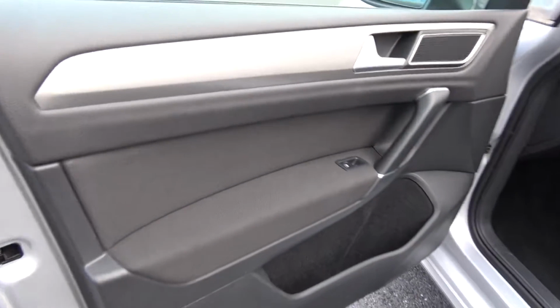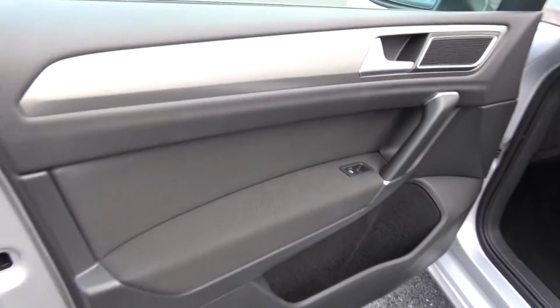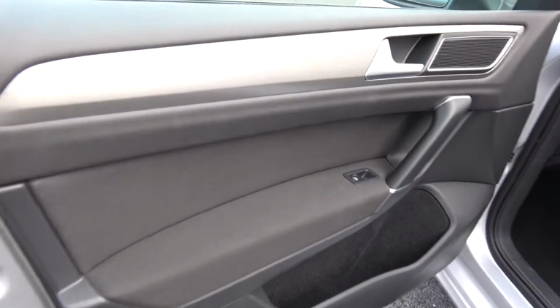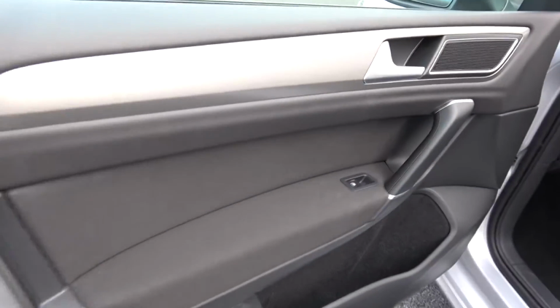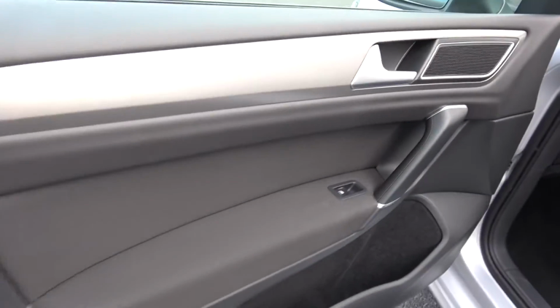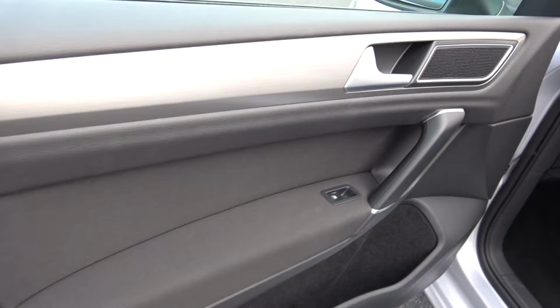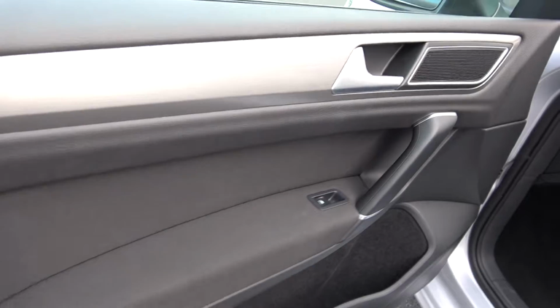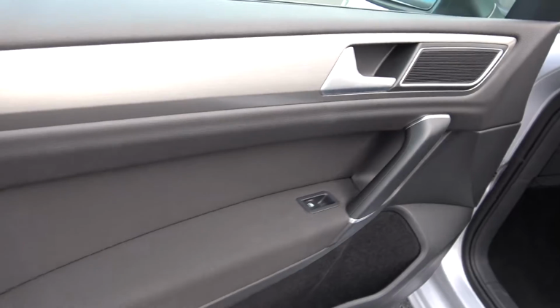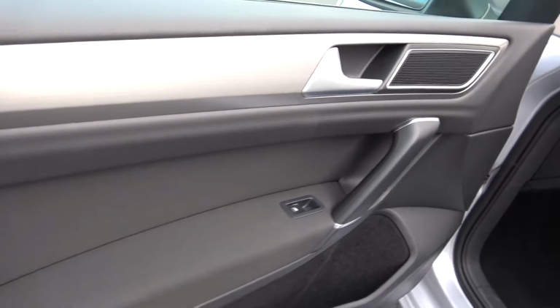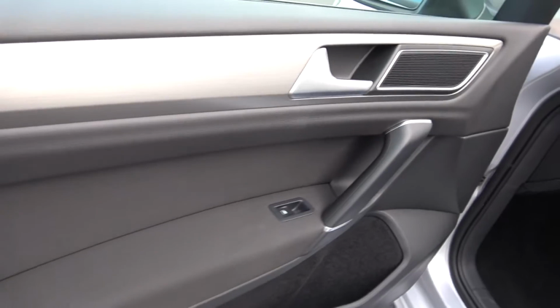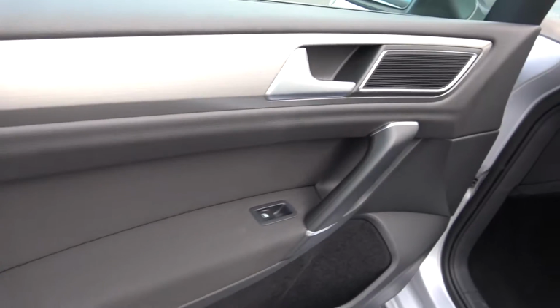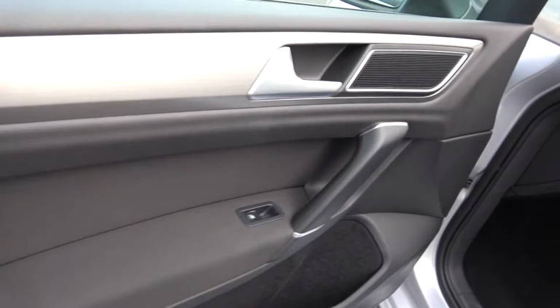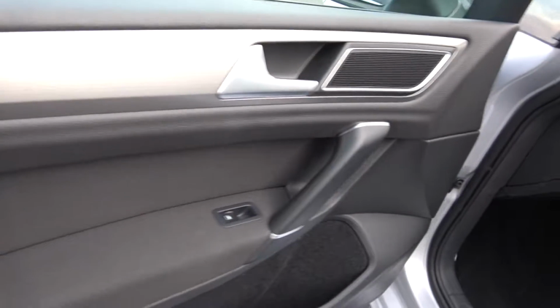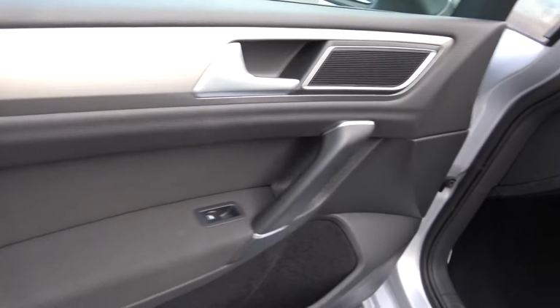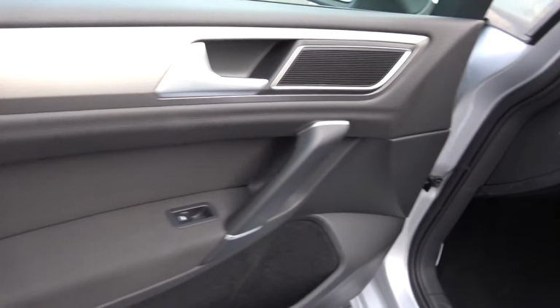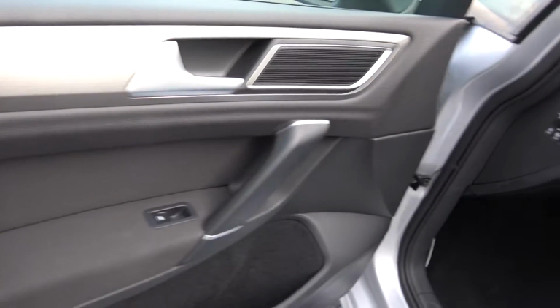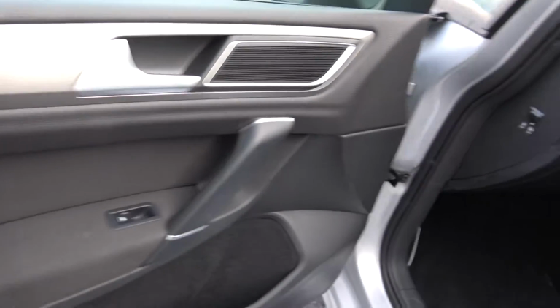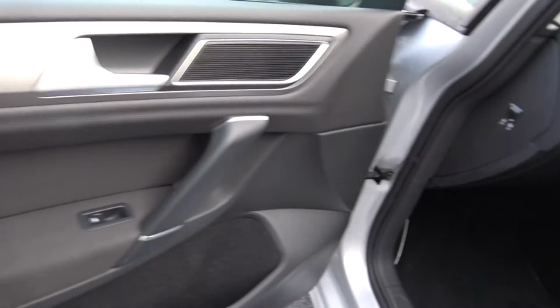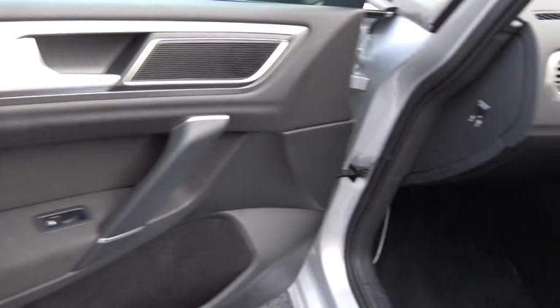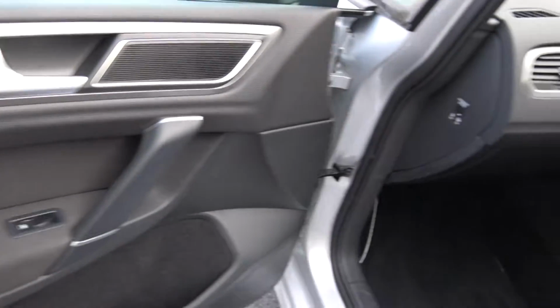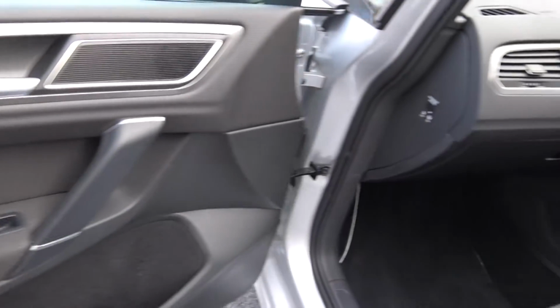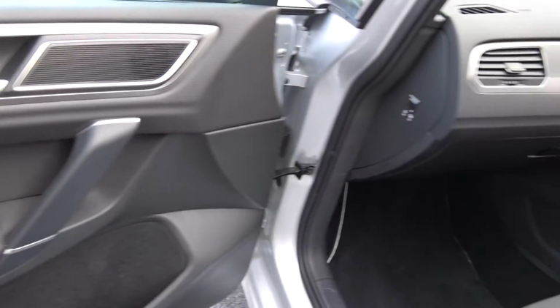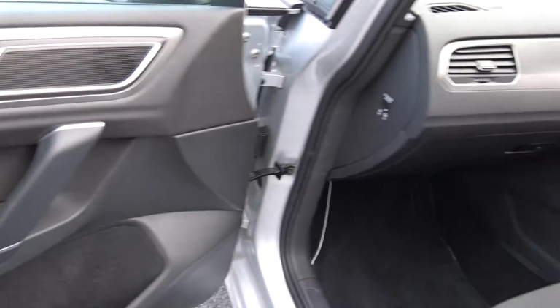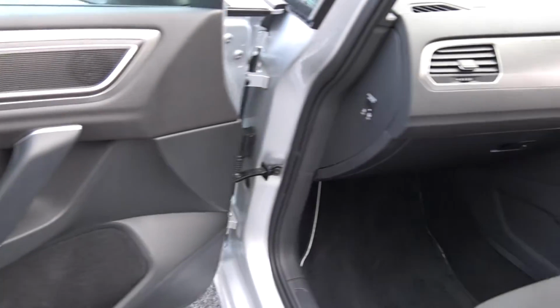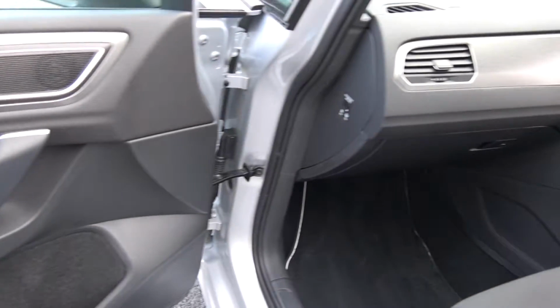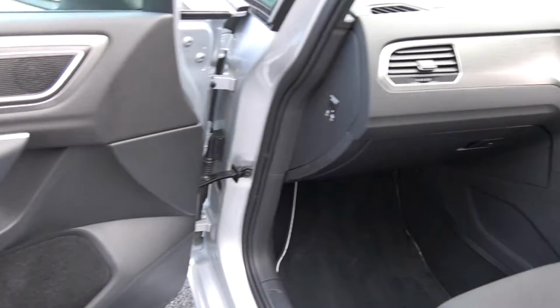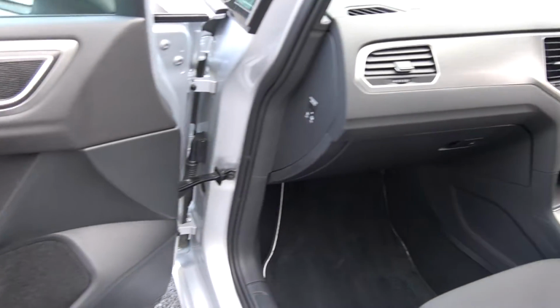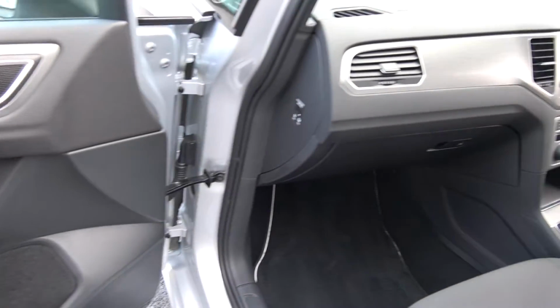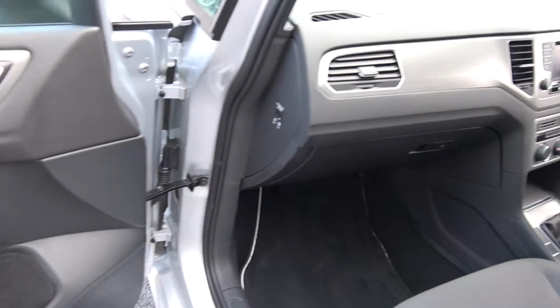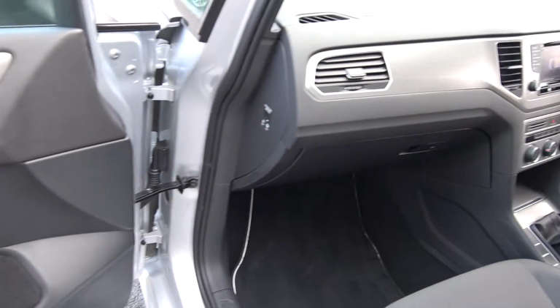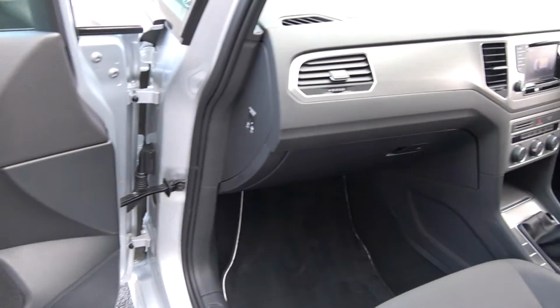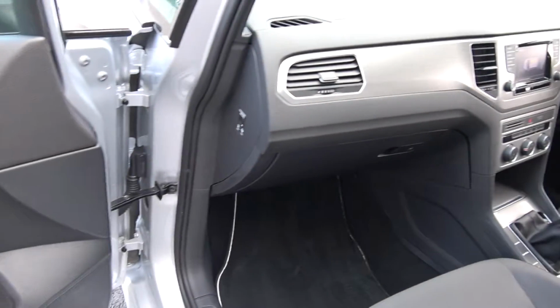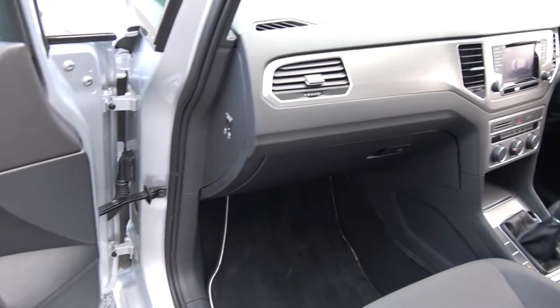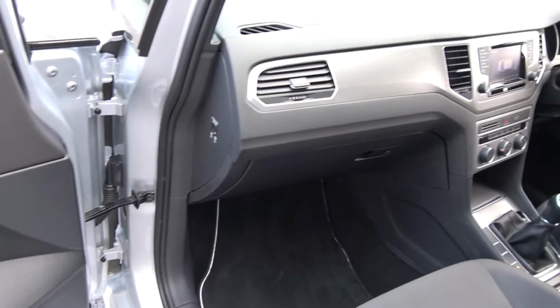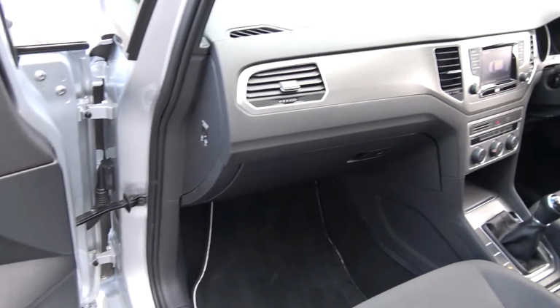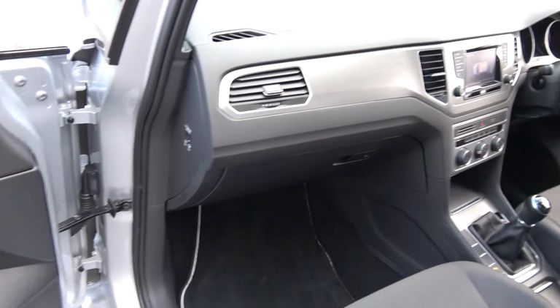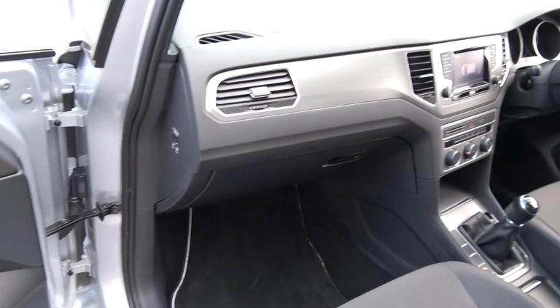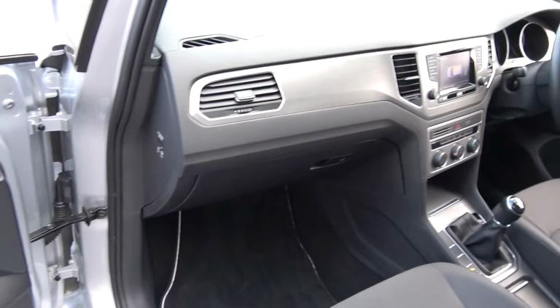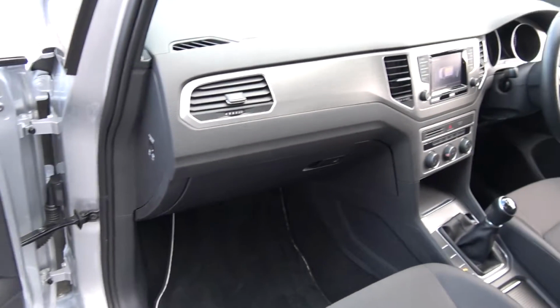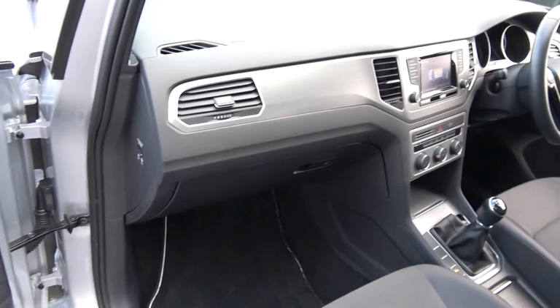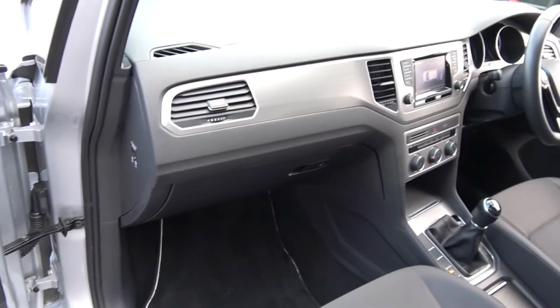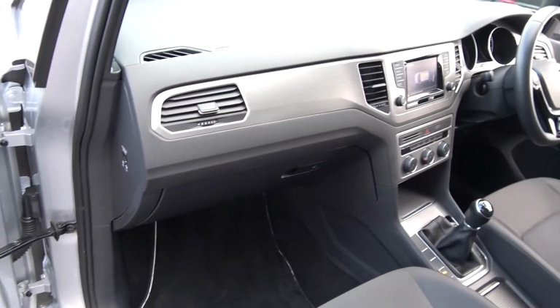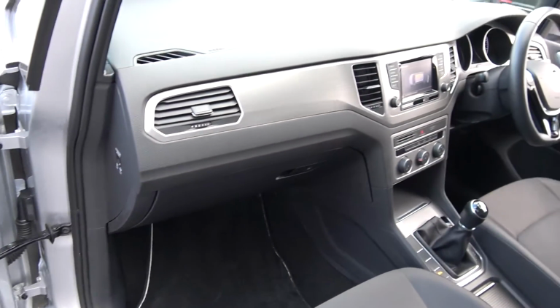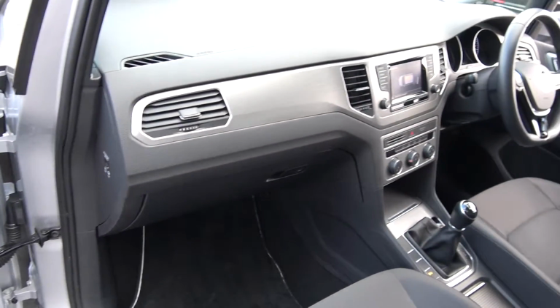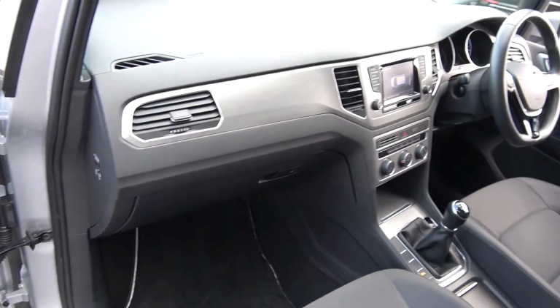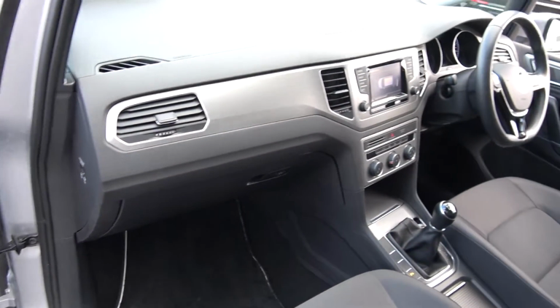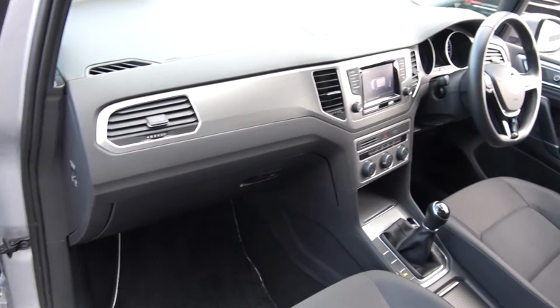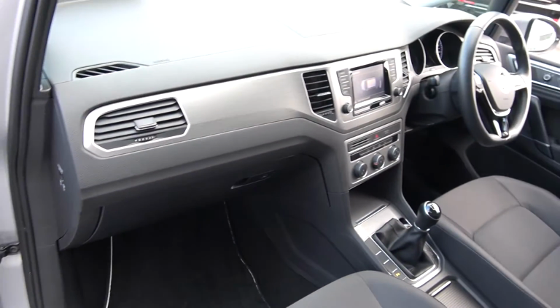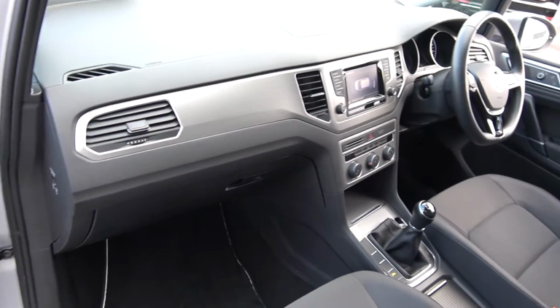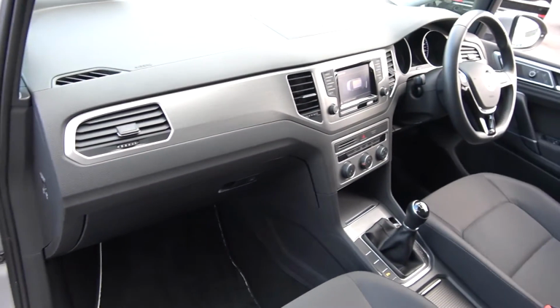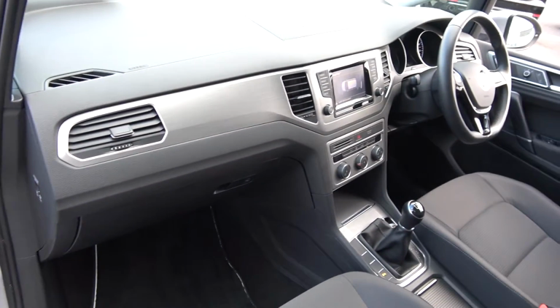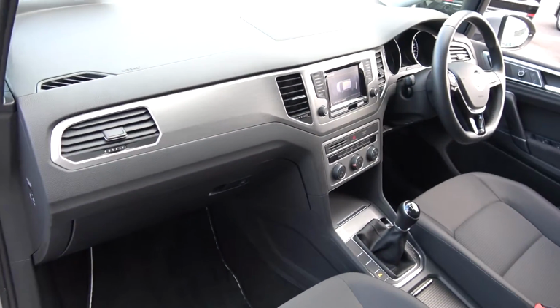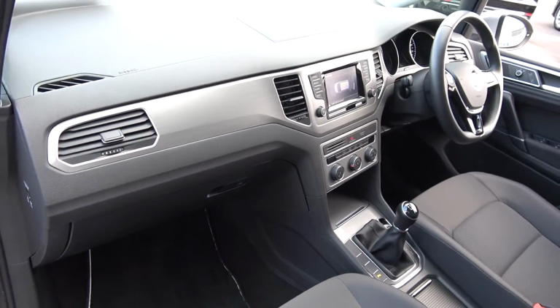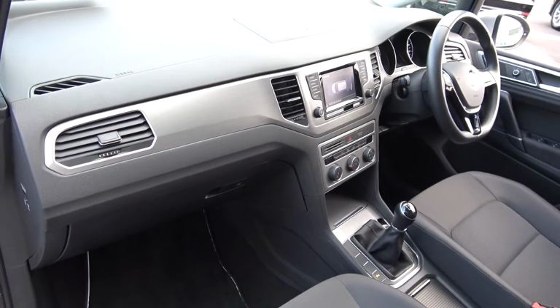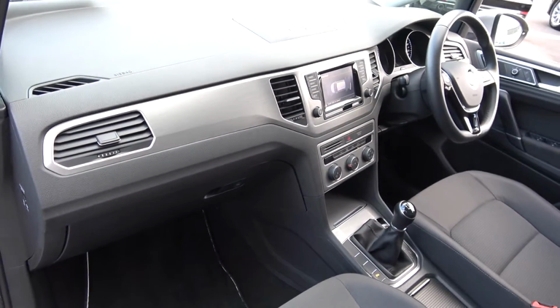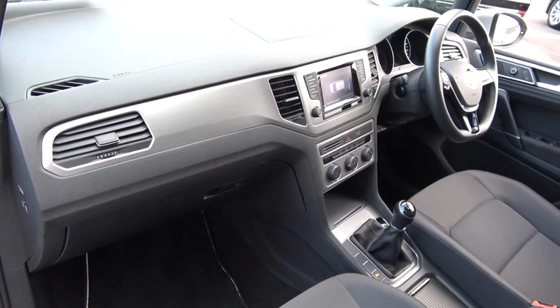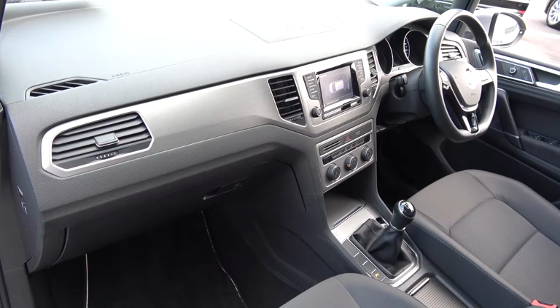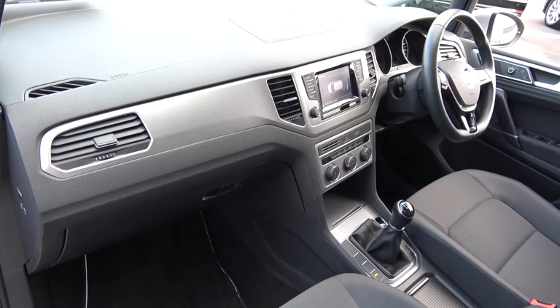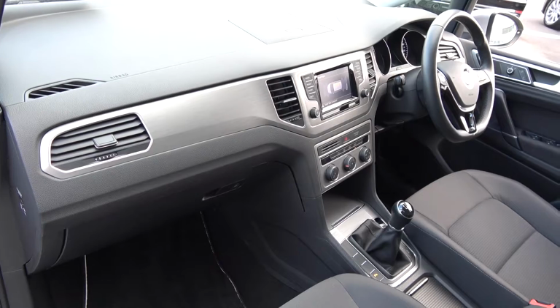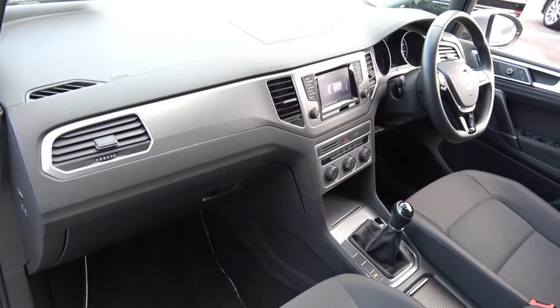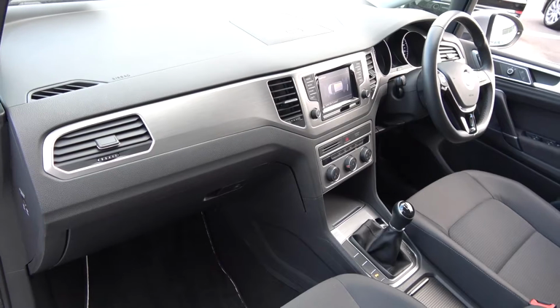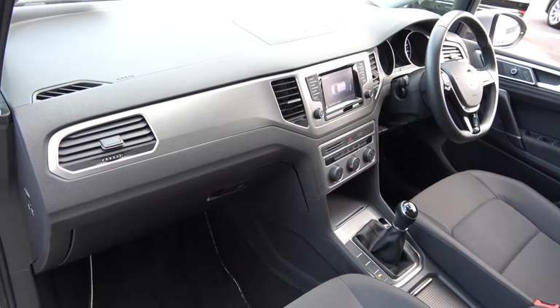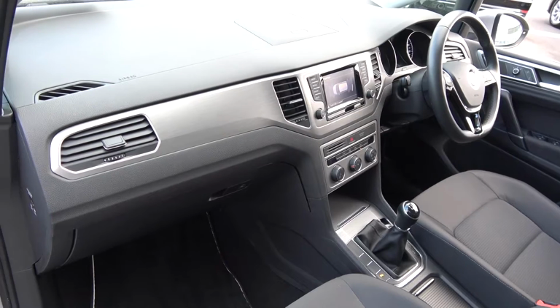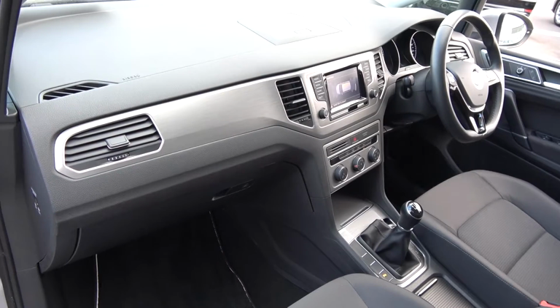Beautiful brushed aluminium inlays running throughout your door panels, and again continued throughout on the dash and centre console. Absolutely stunning vehicle, as you can see, offered in showroom conditions throughout.